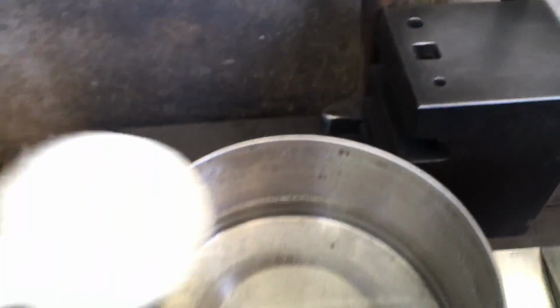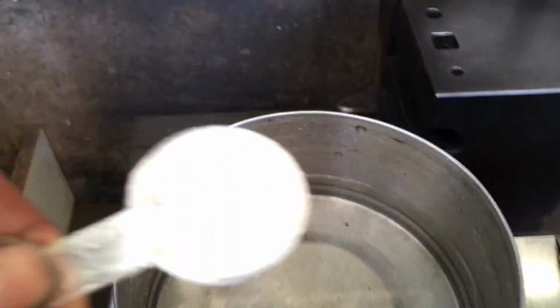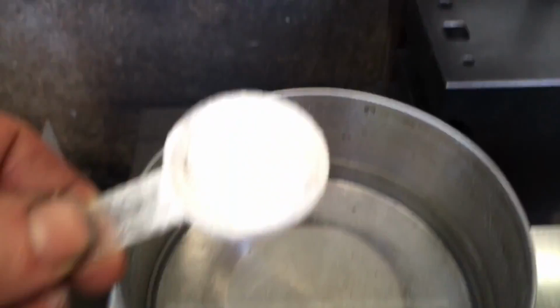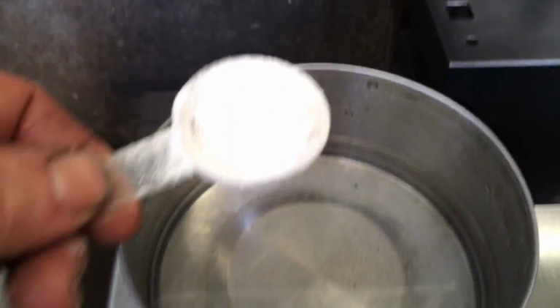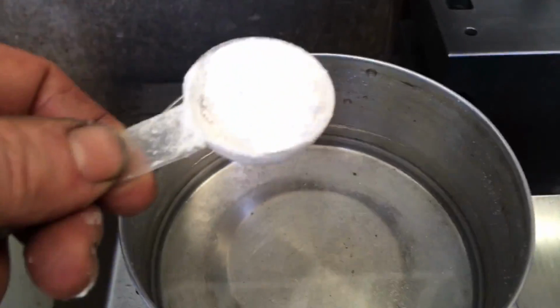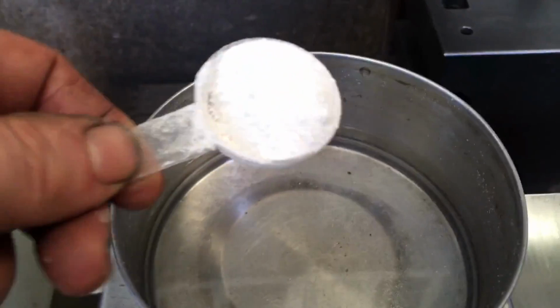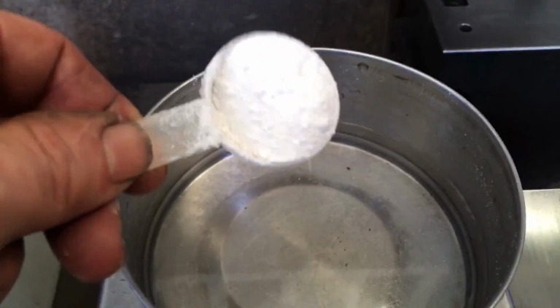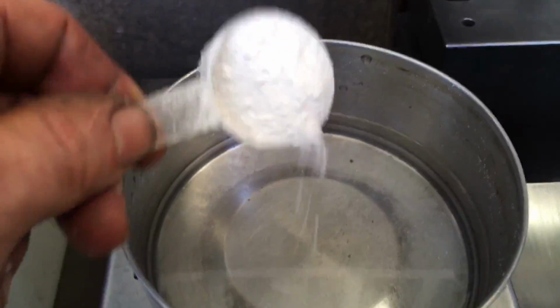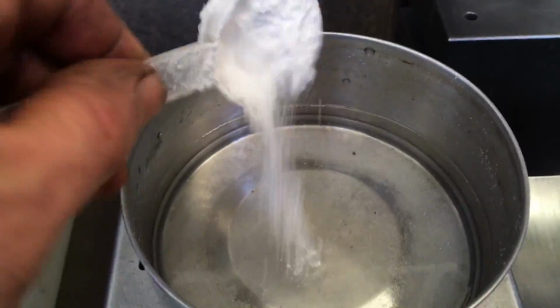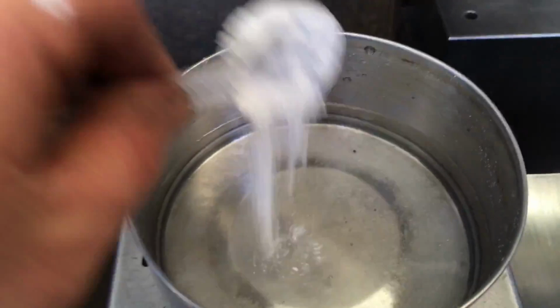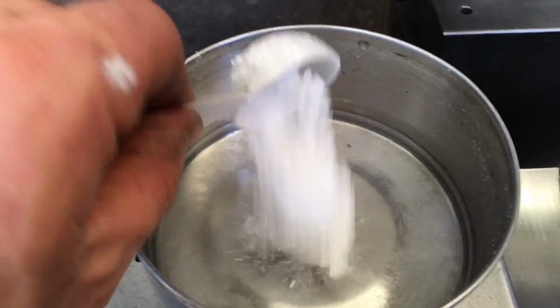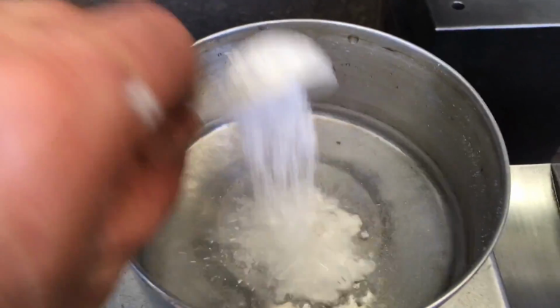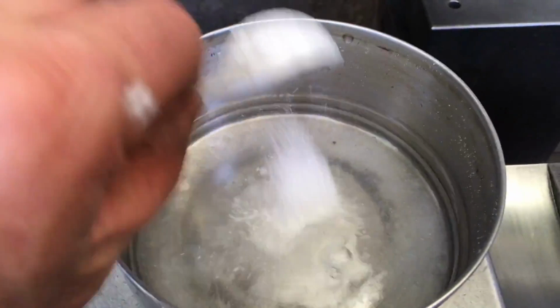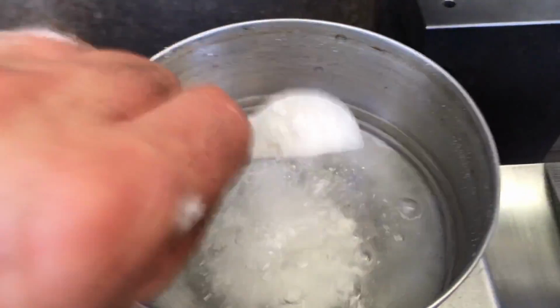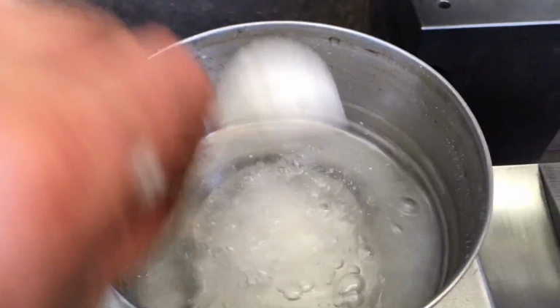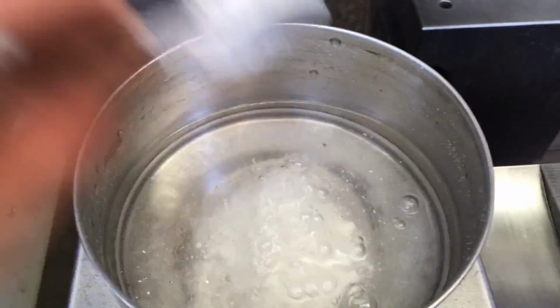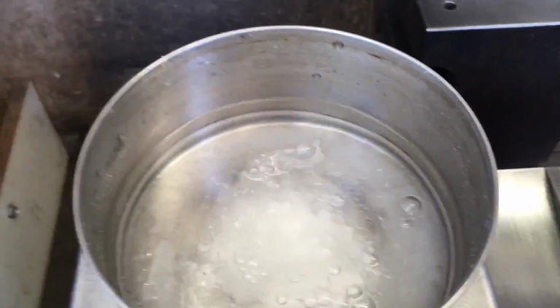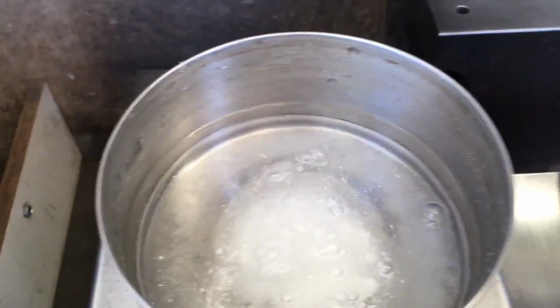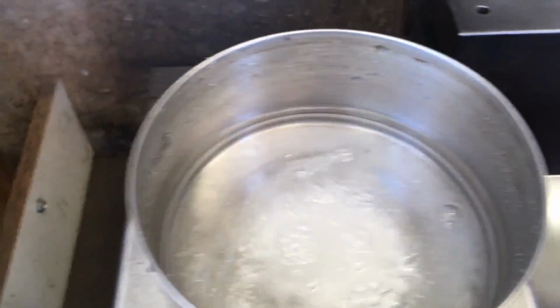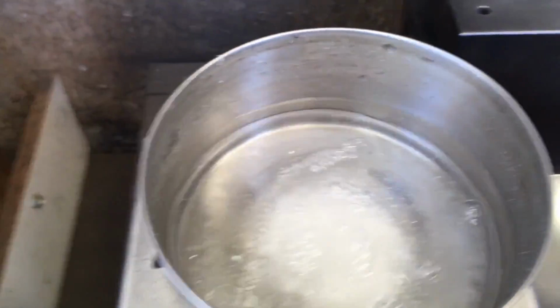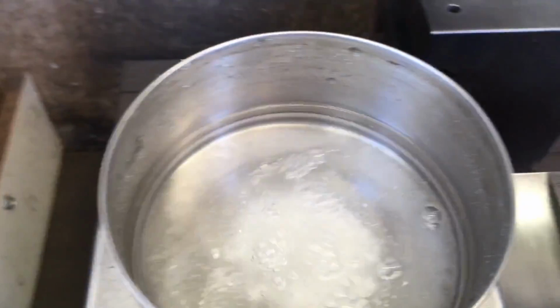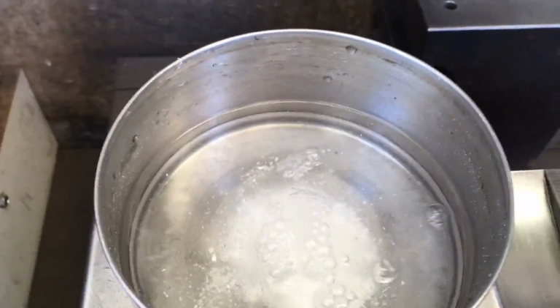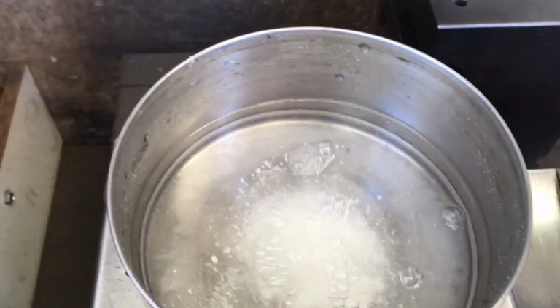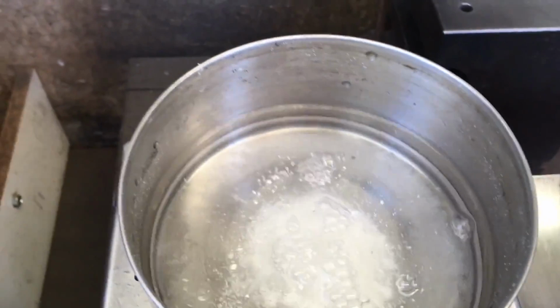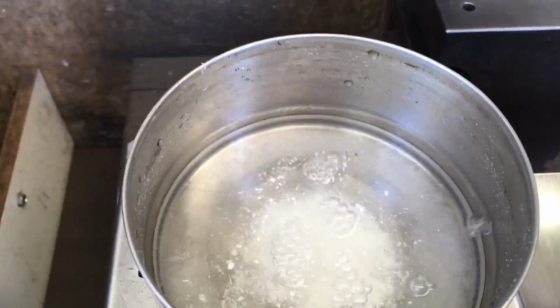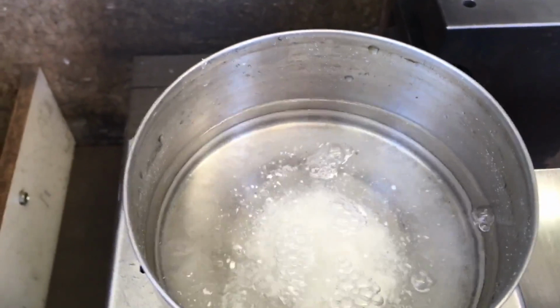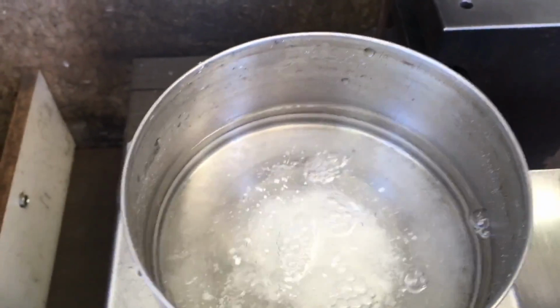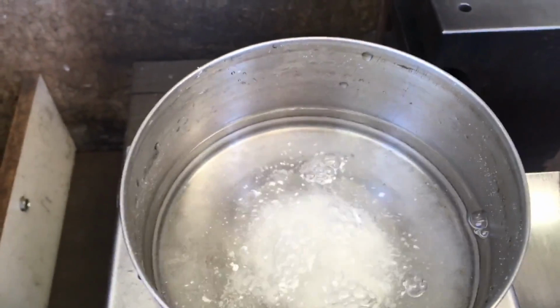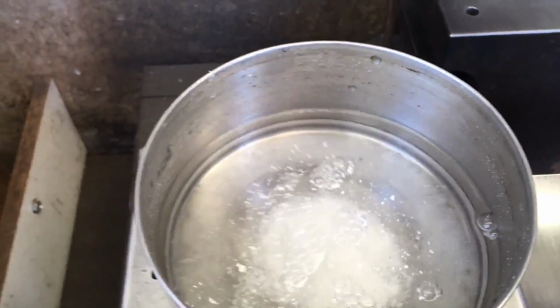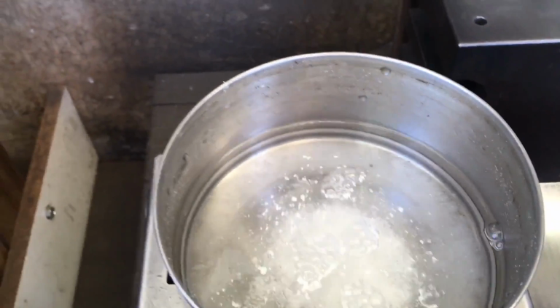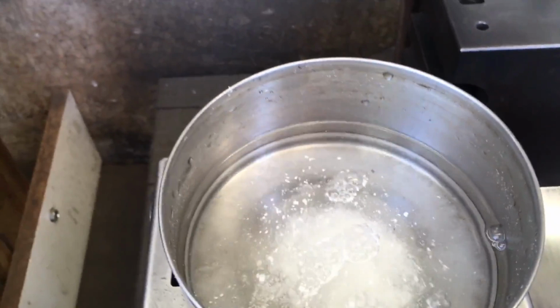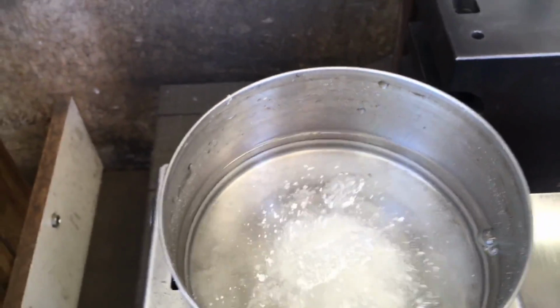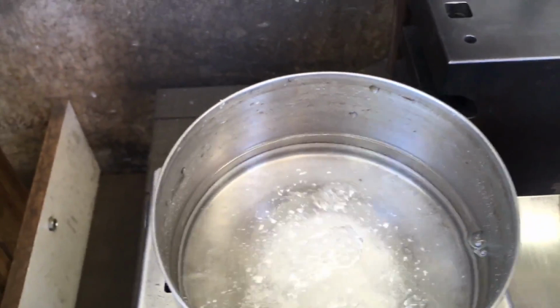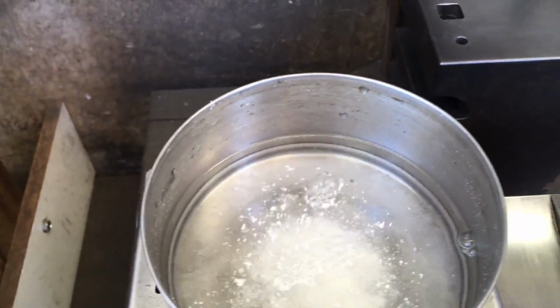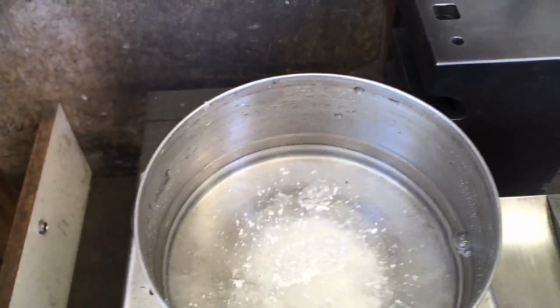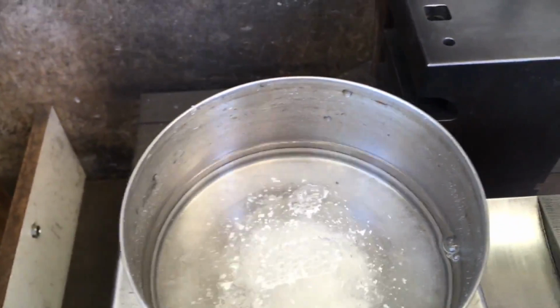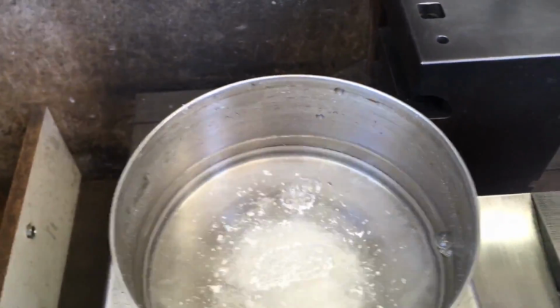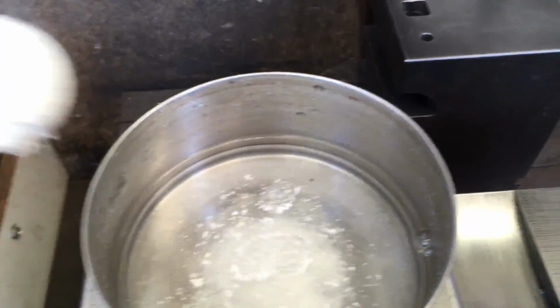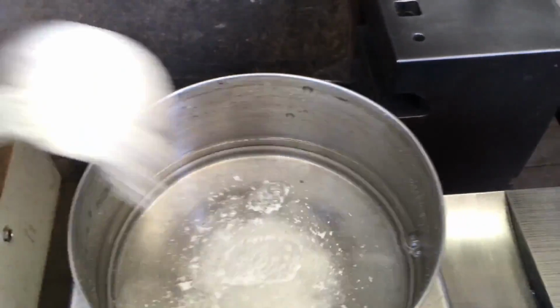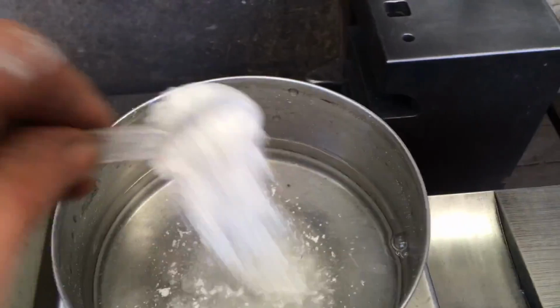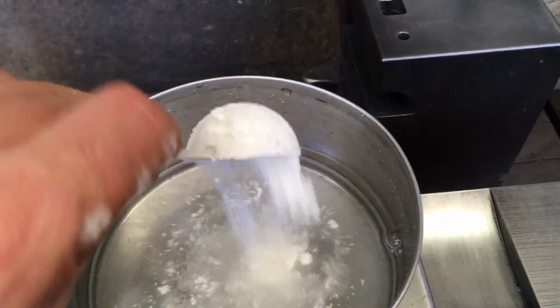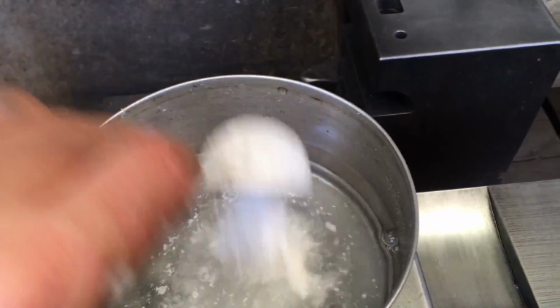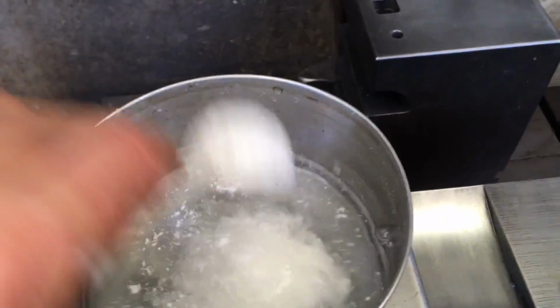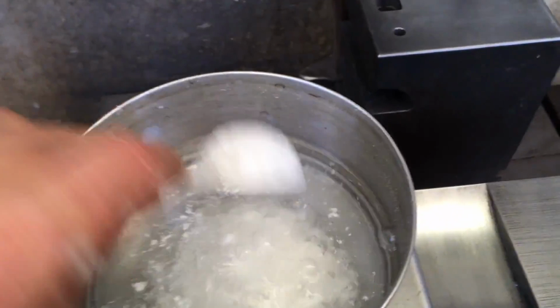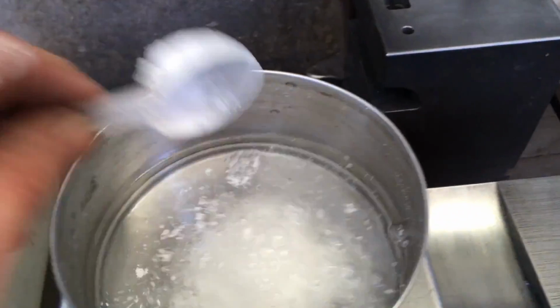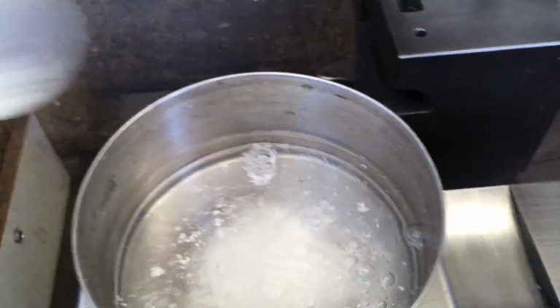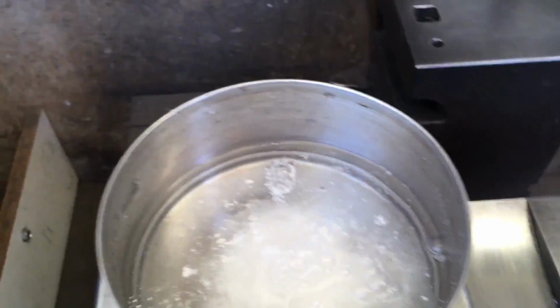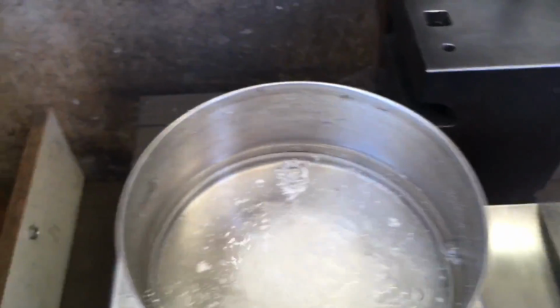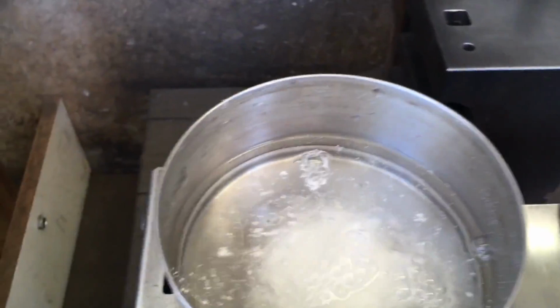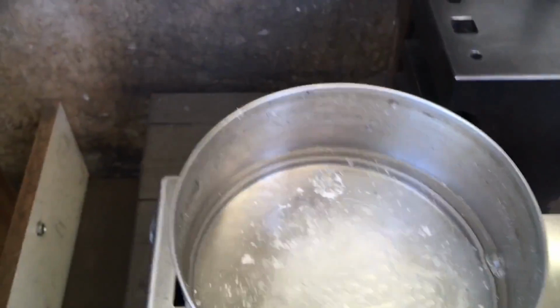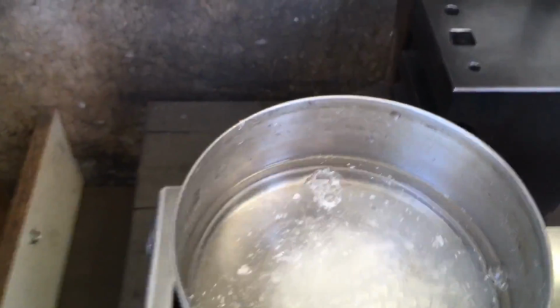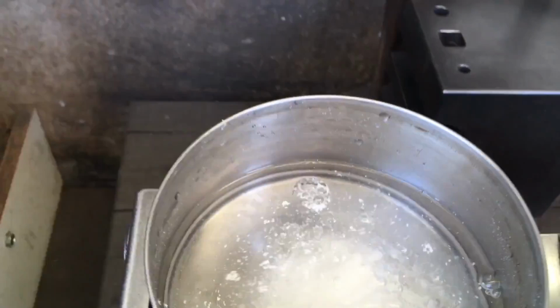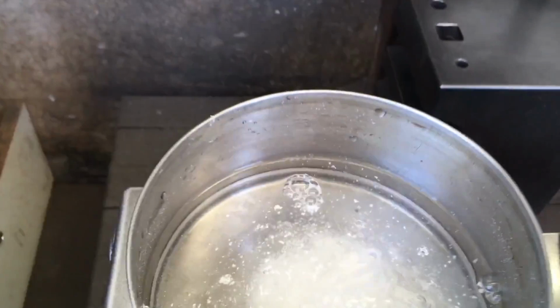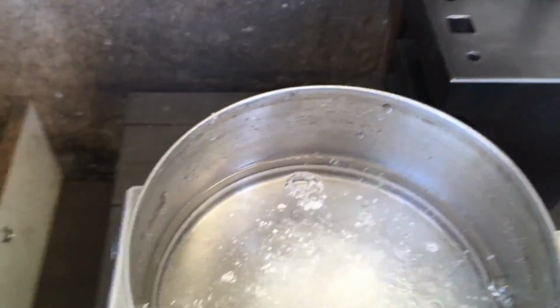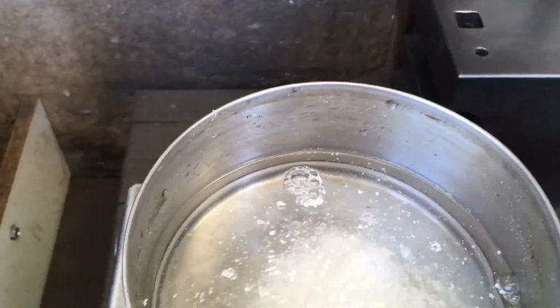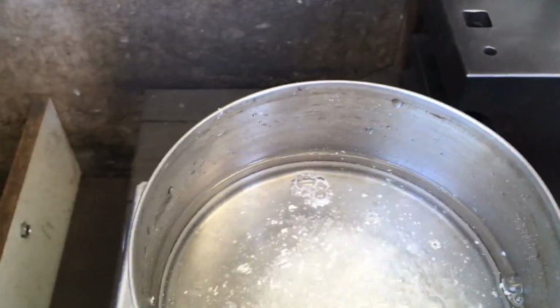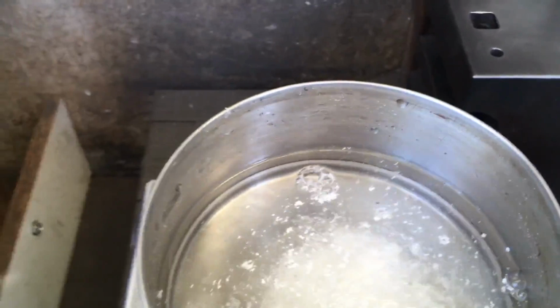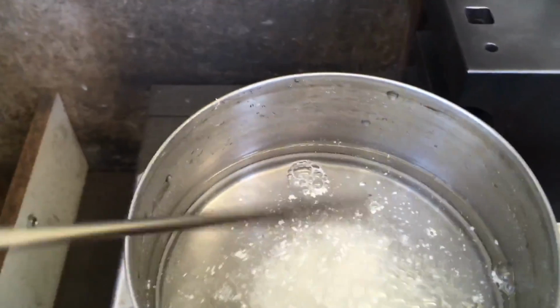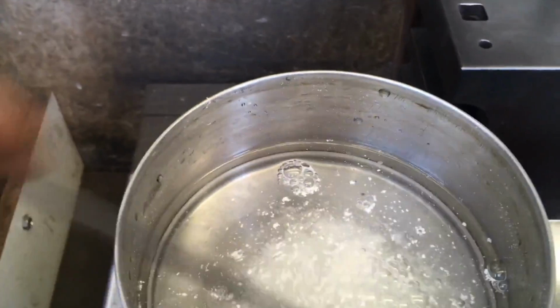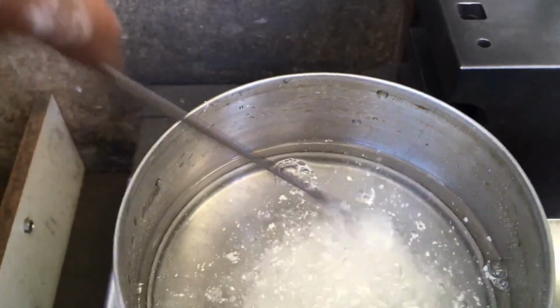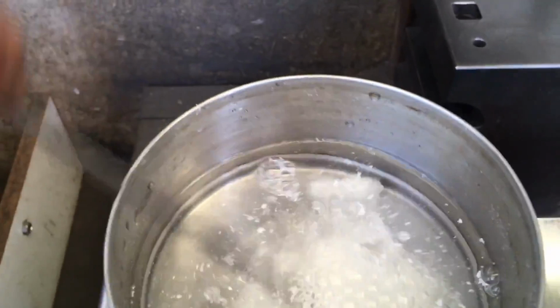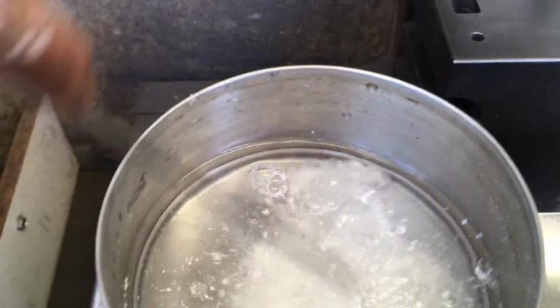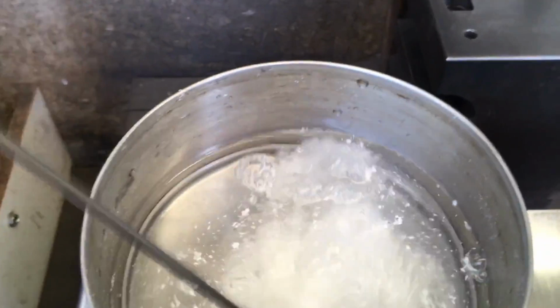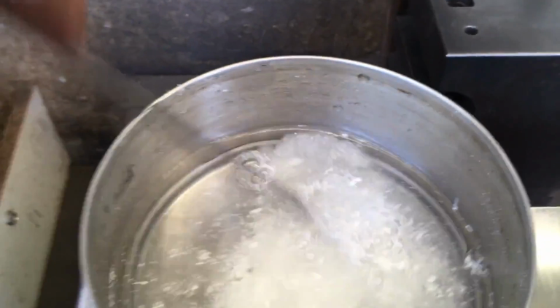Now I'm really experimenting. Instead of boric acid, I'm trying baking soda in water to see how that works.